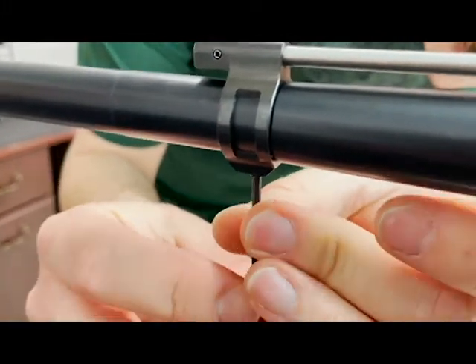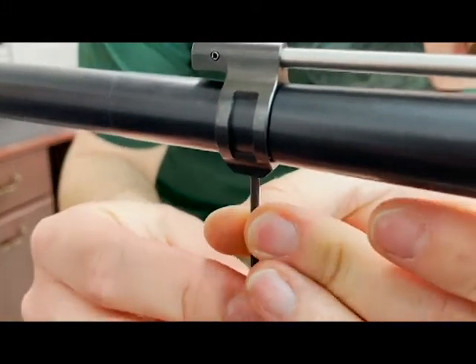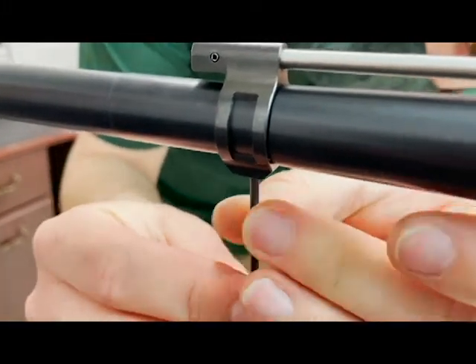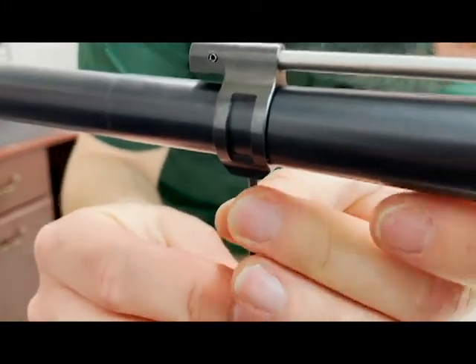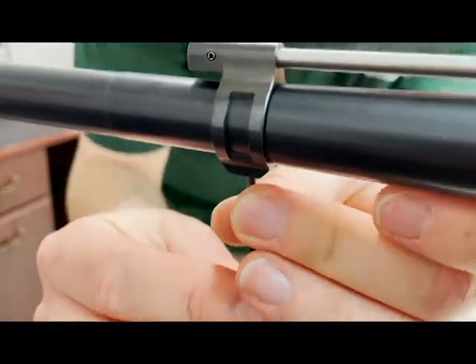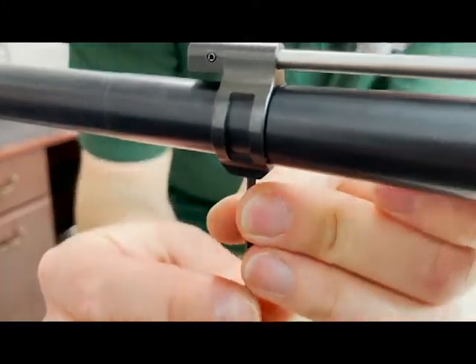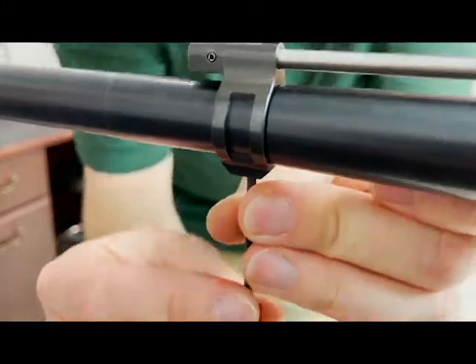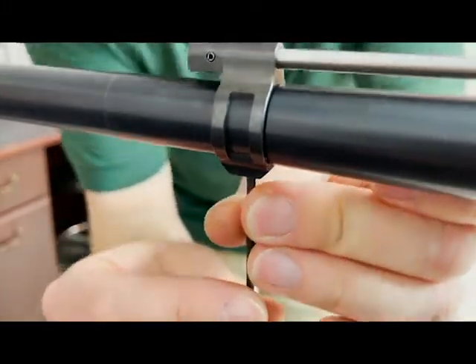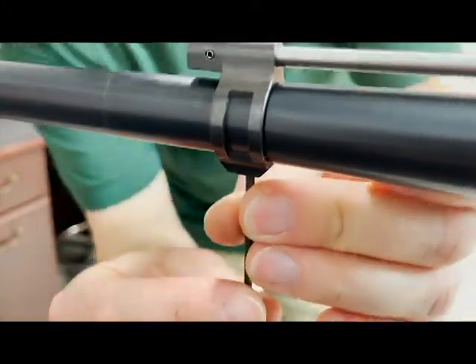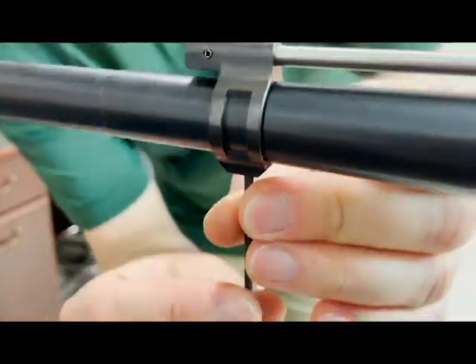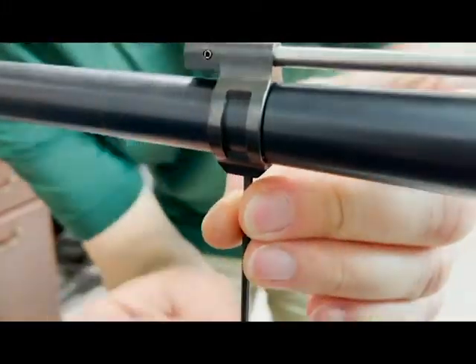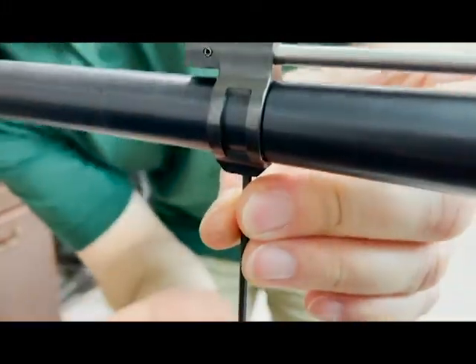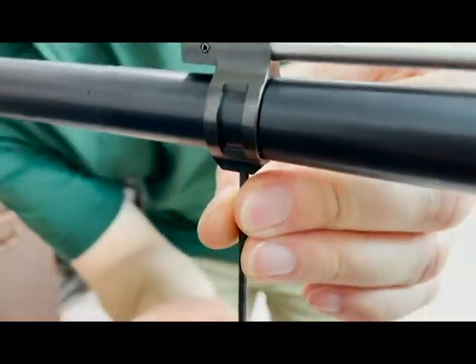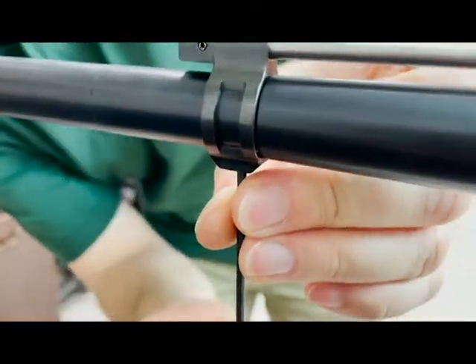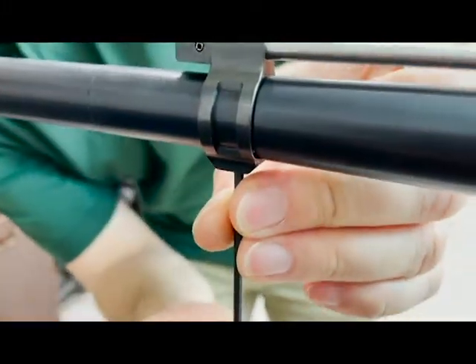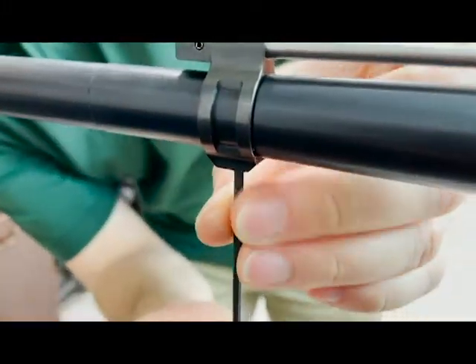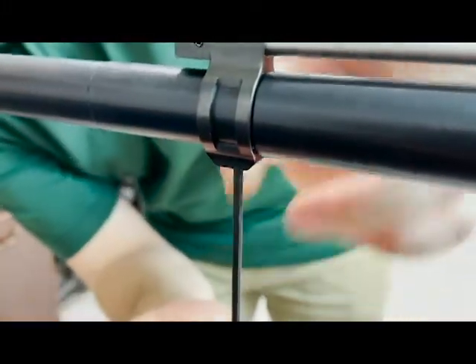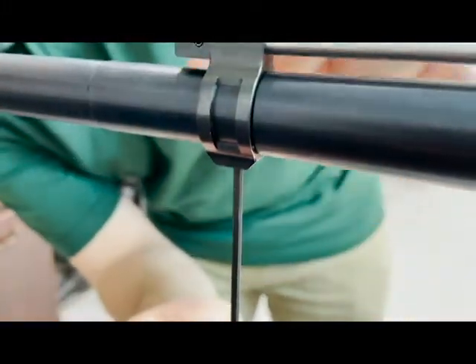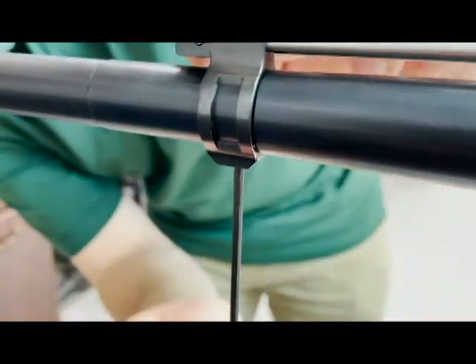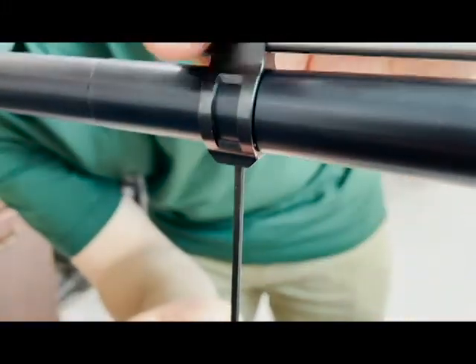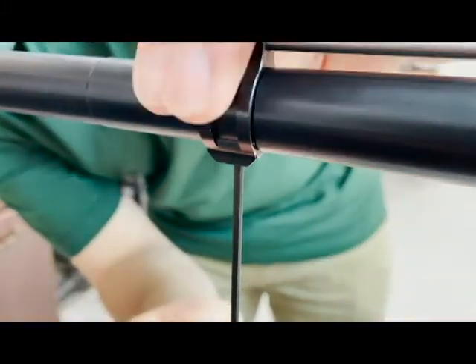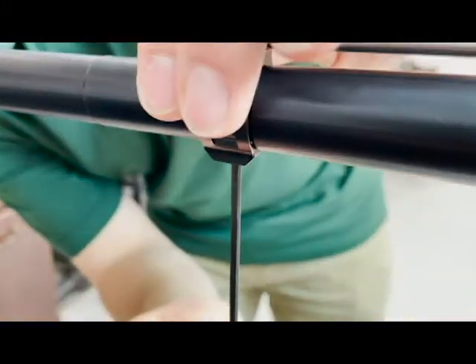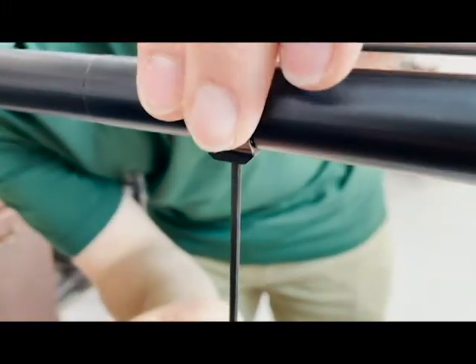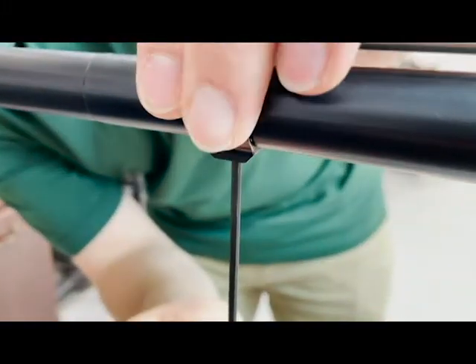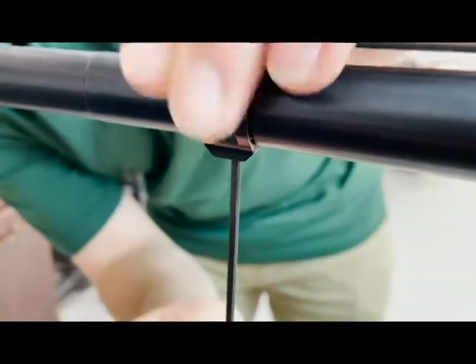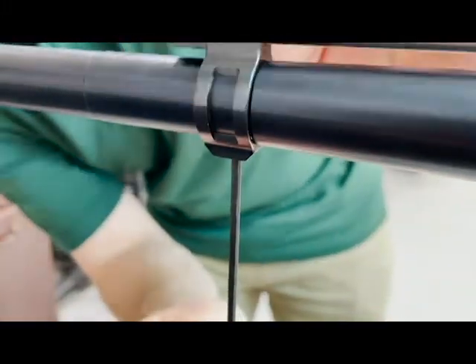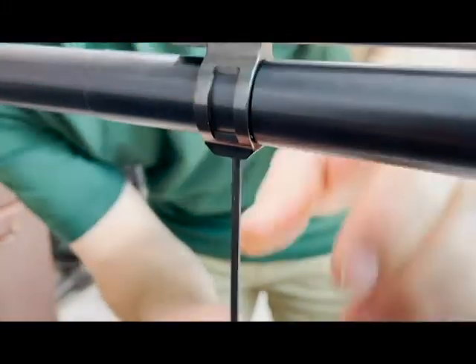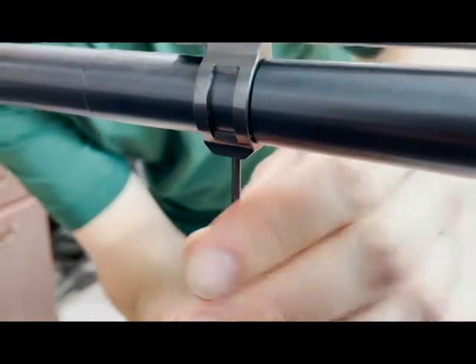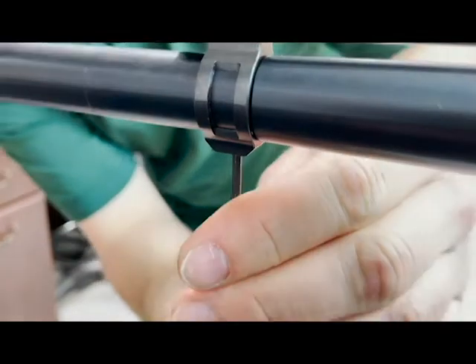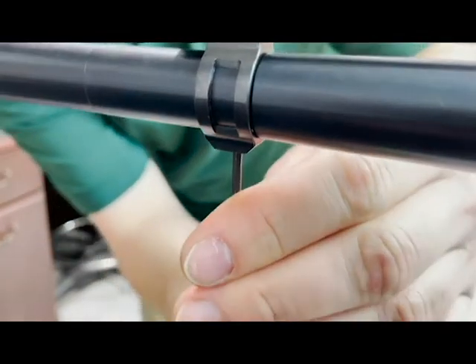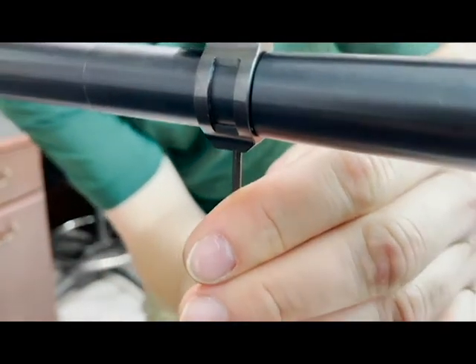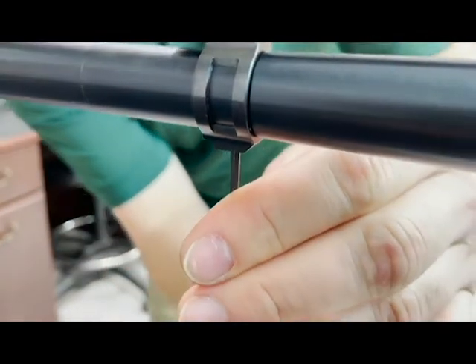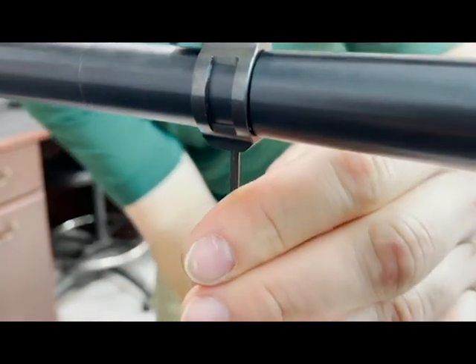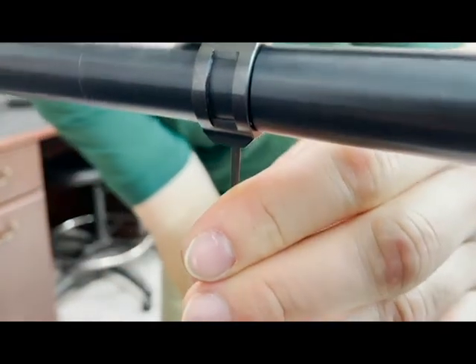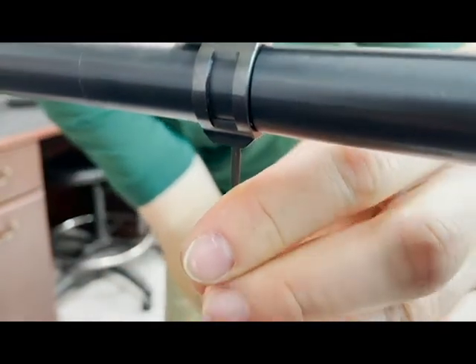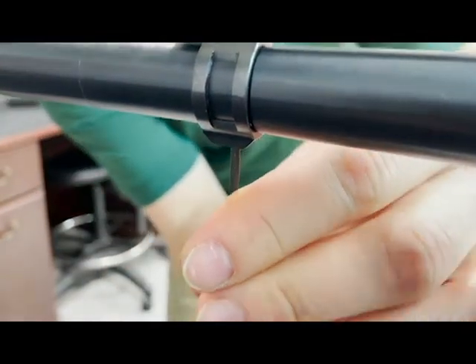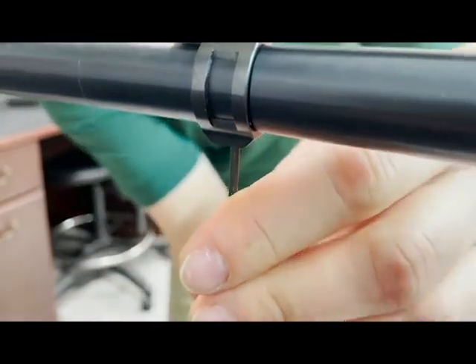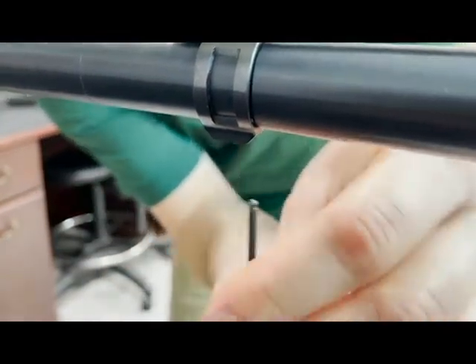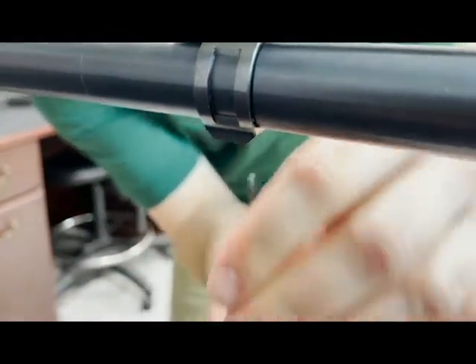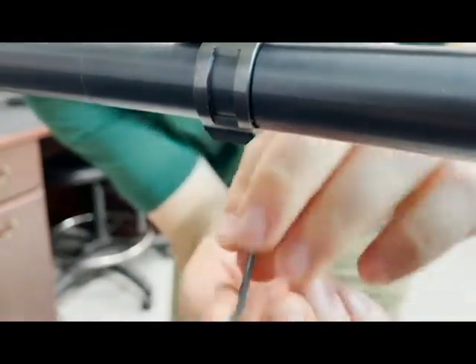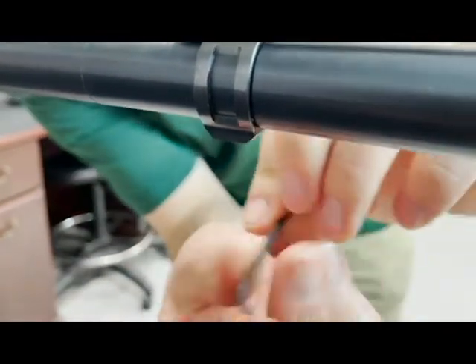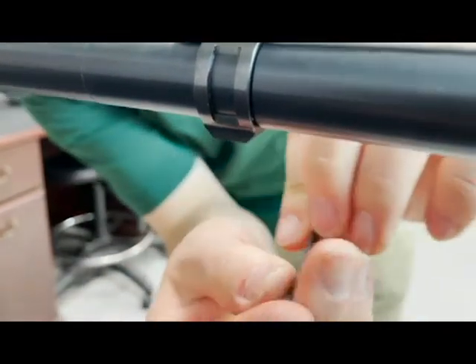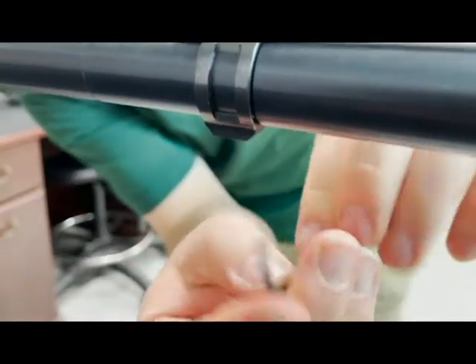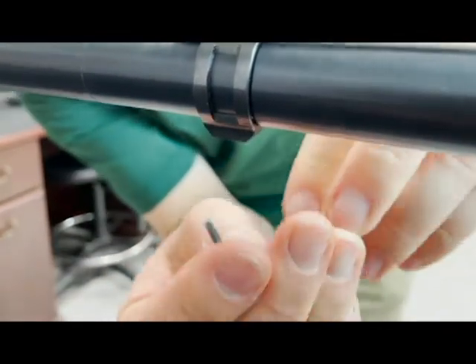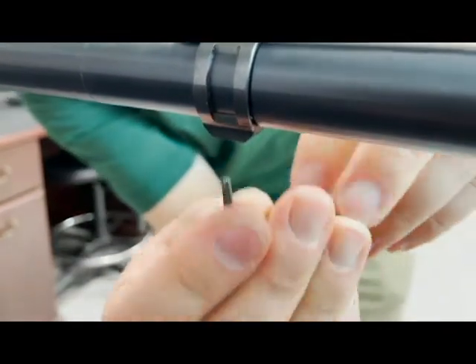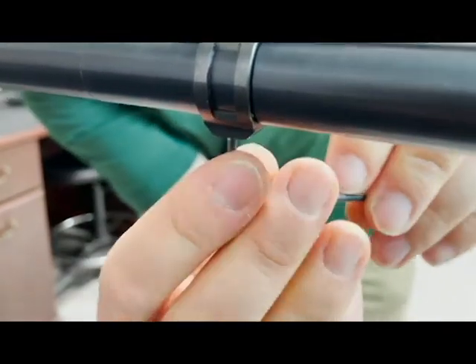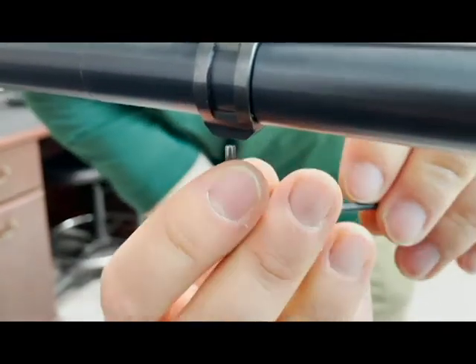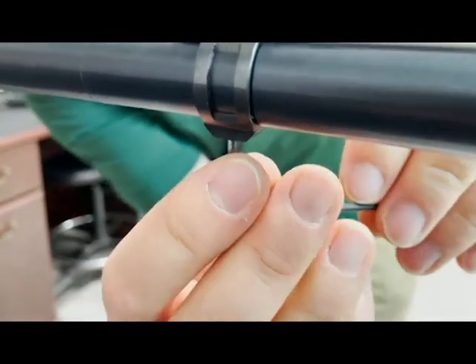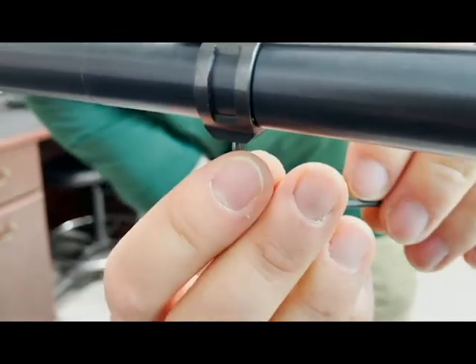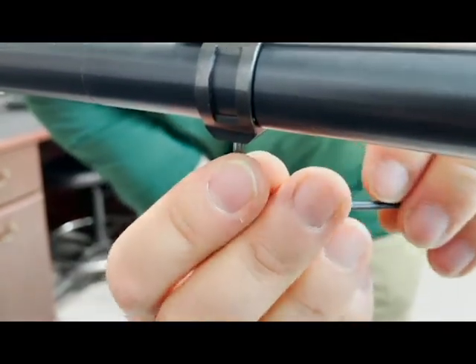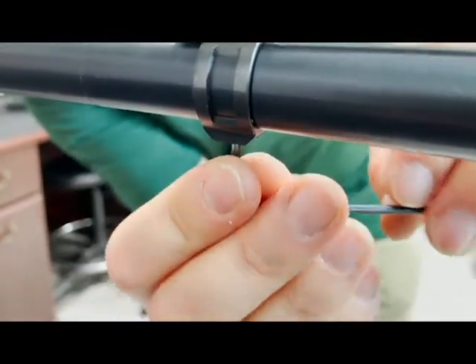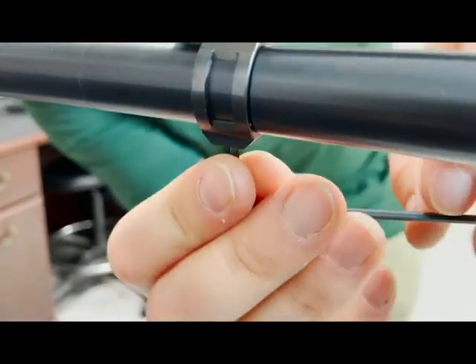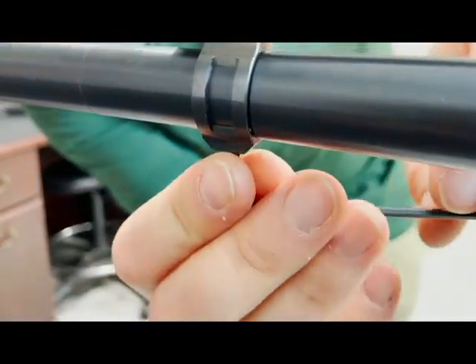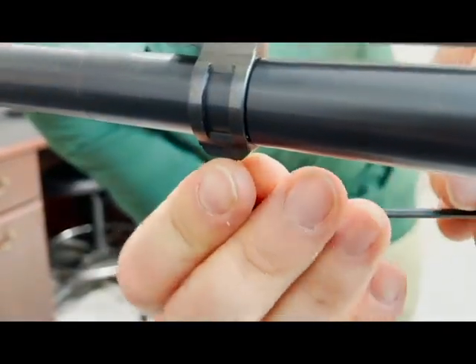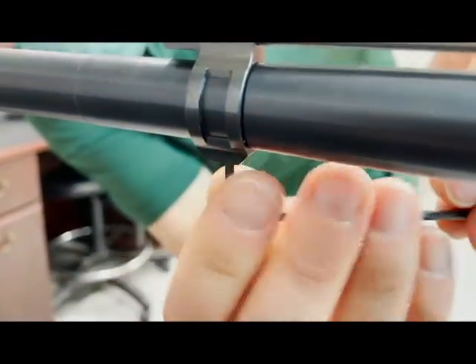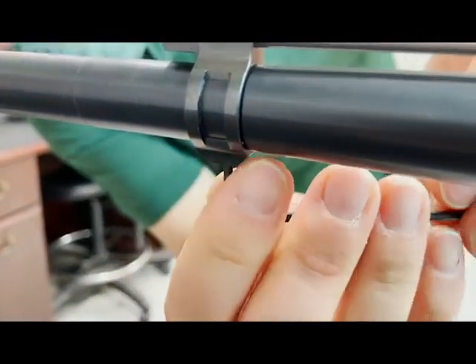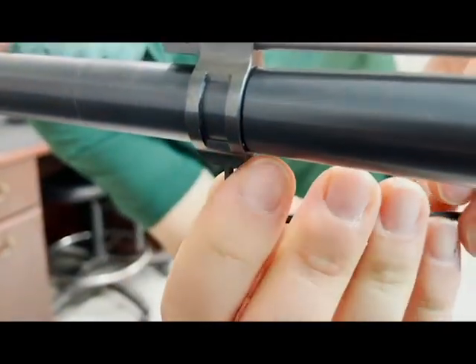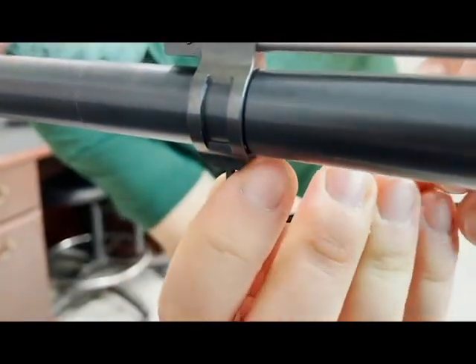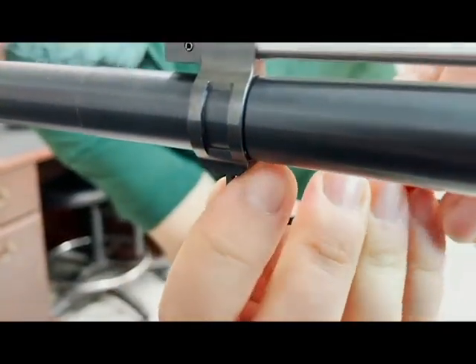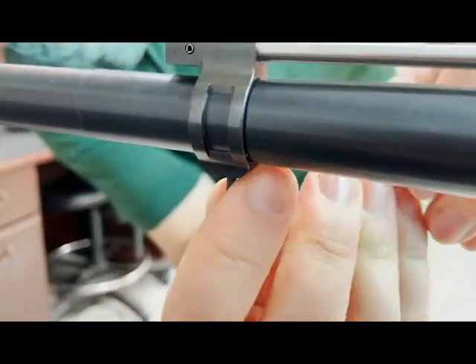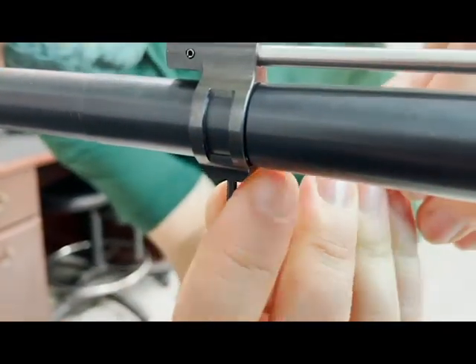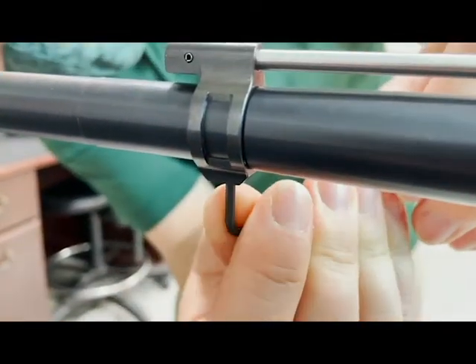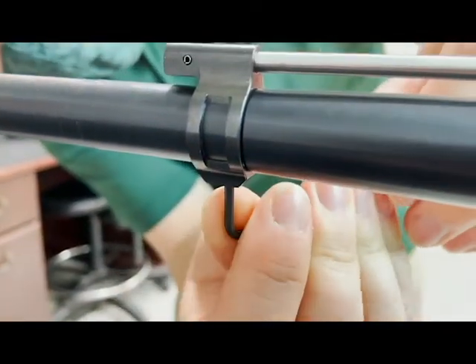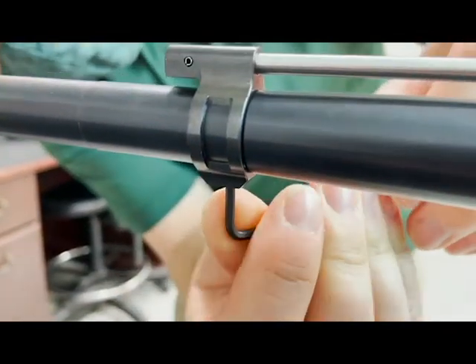Putting a medium strength thread locker on the set screw is optional, but it will keep it secure and is a less permanent and damaging alternative to staking it.